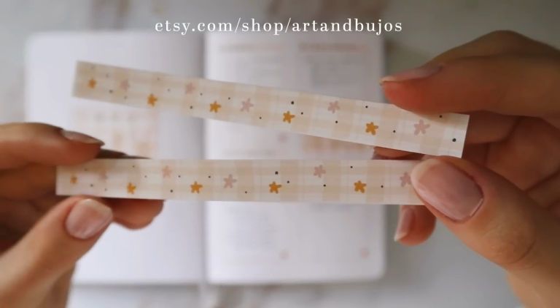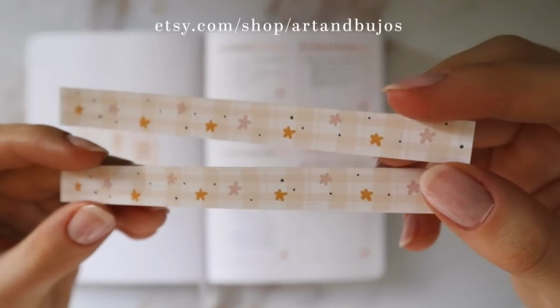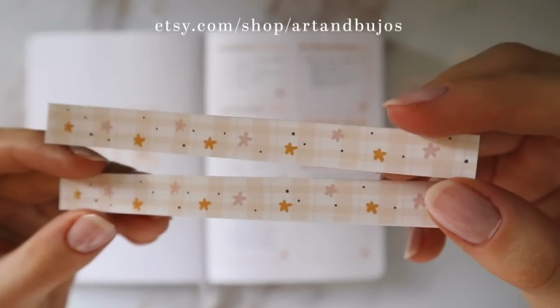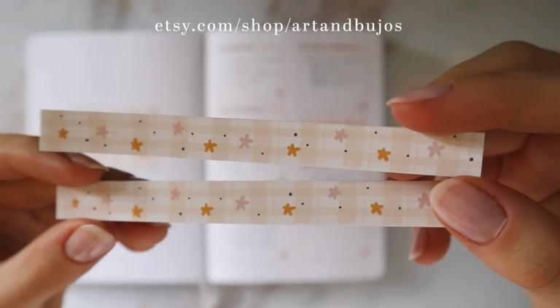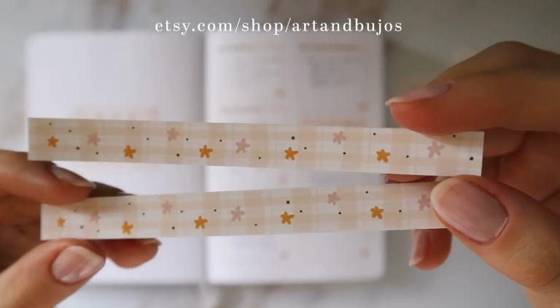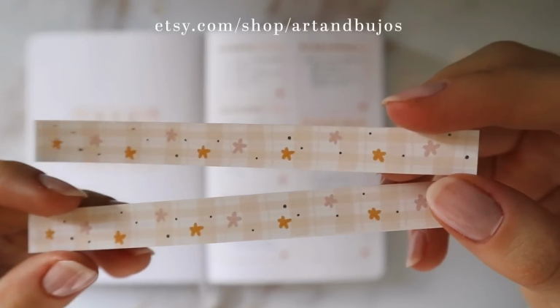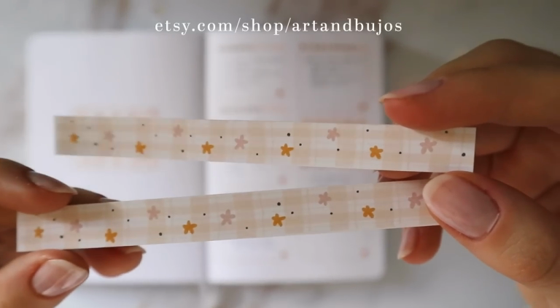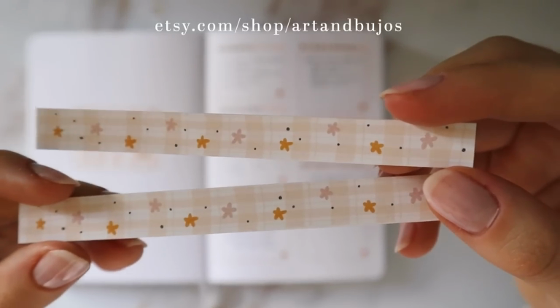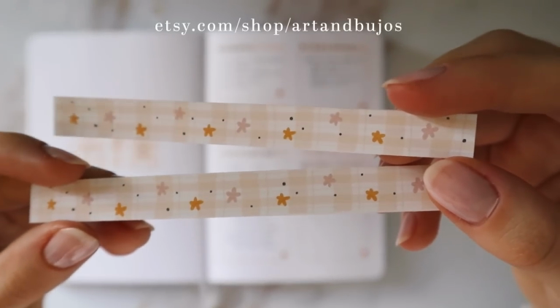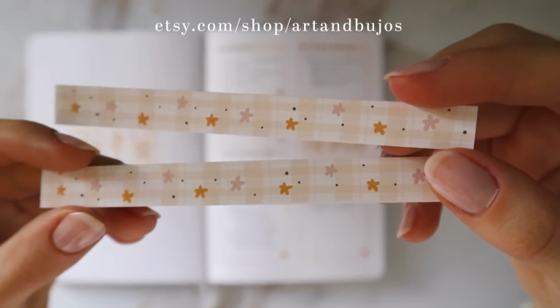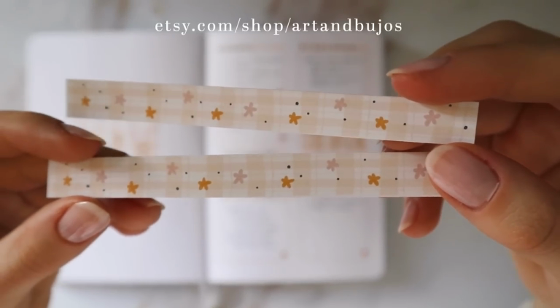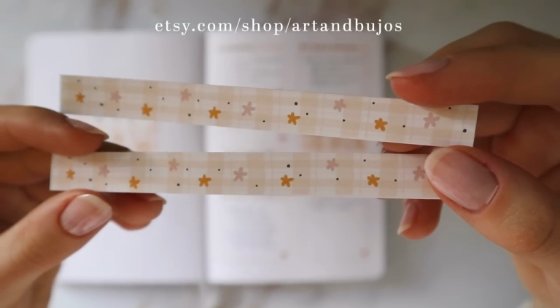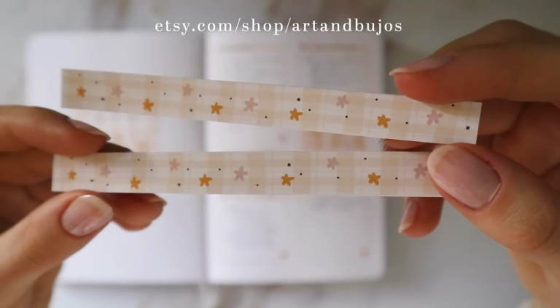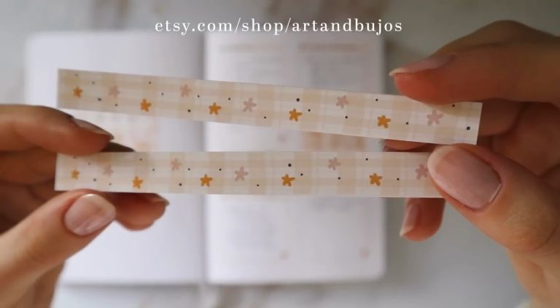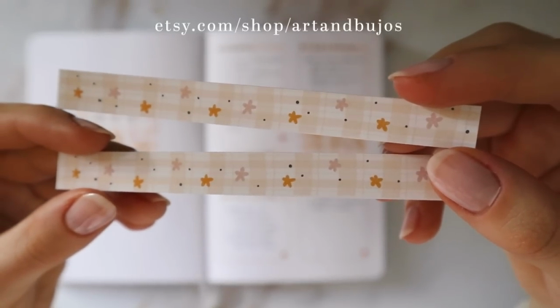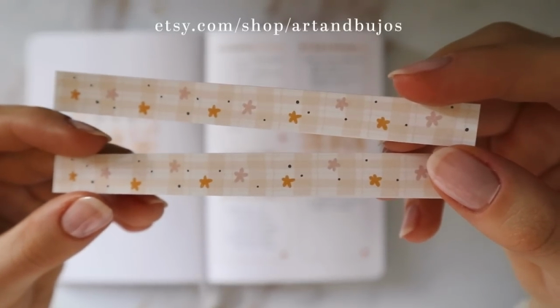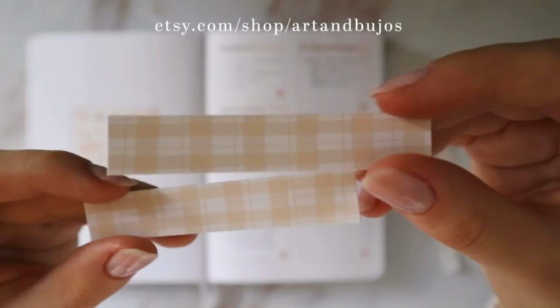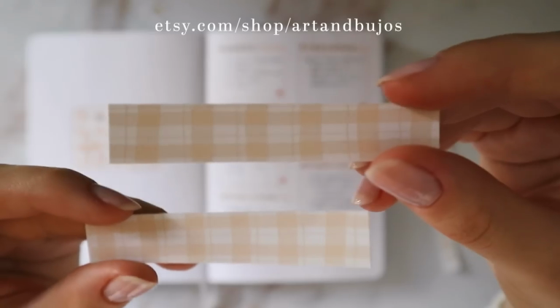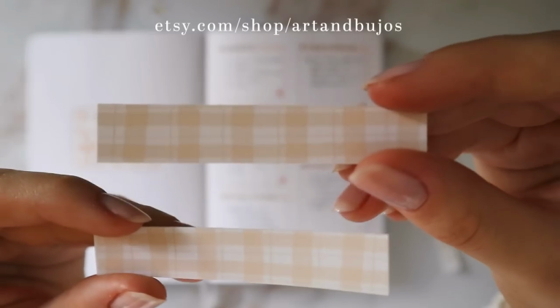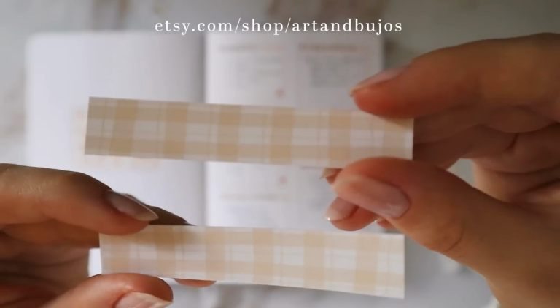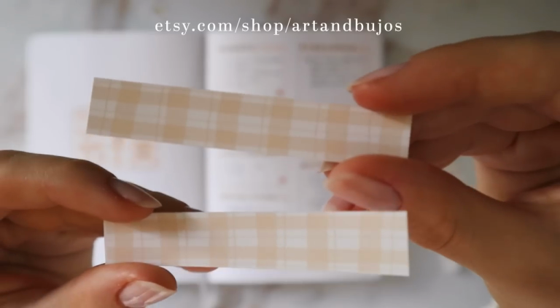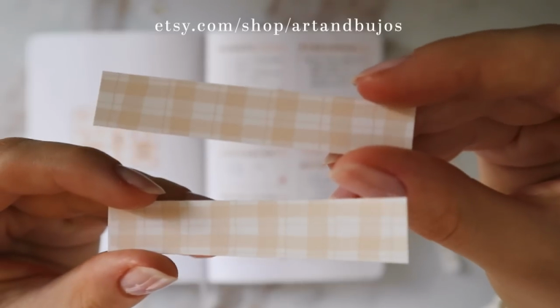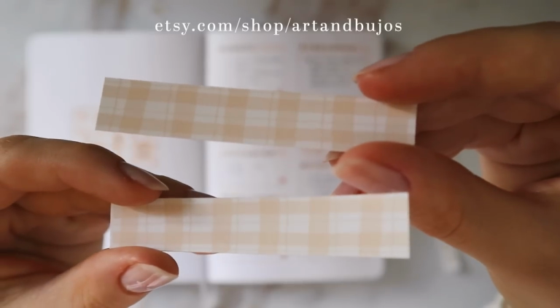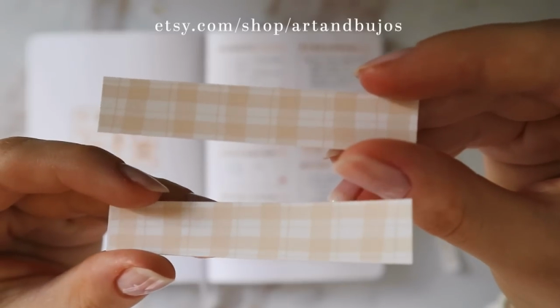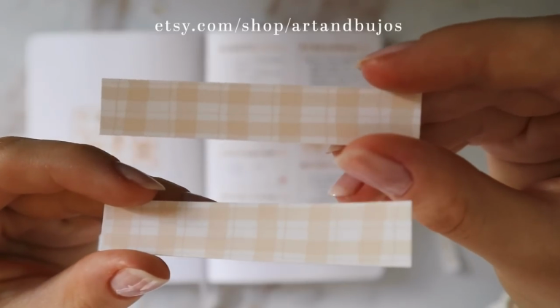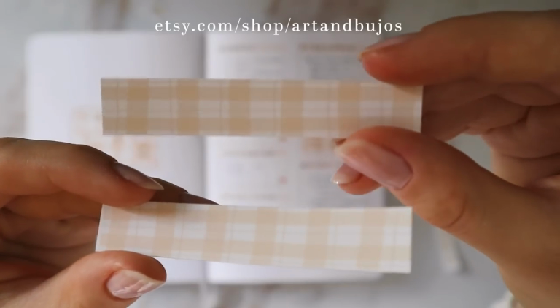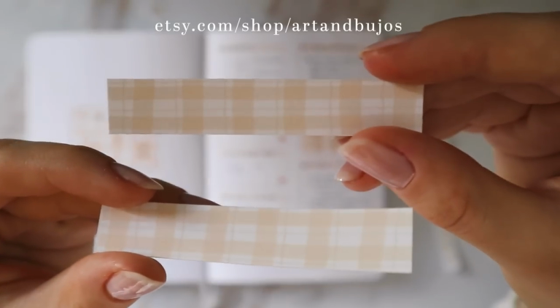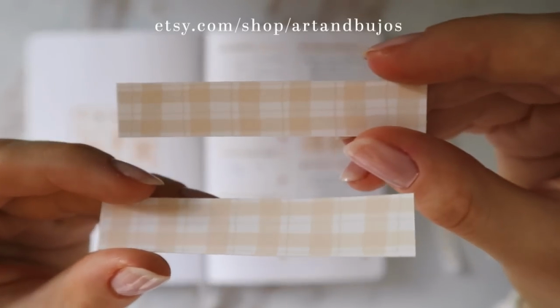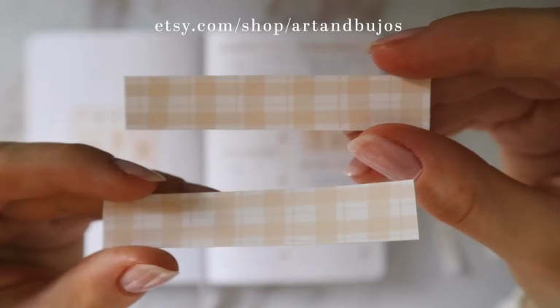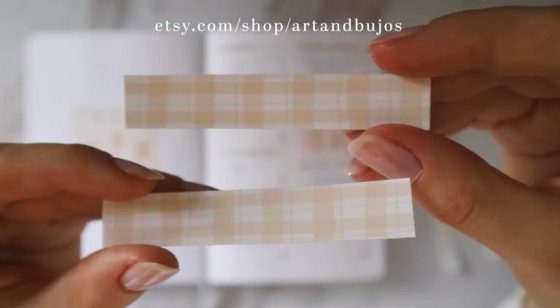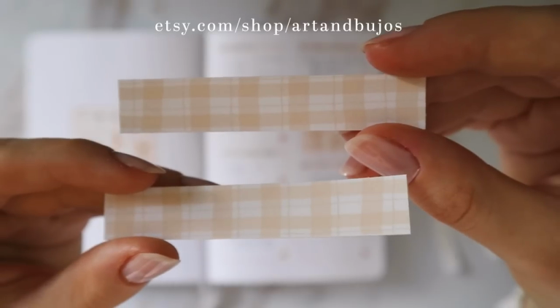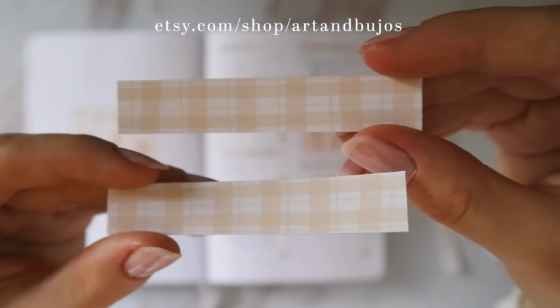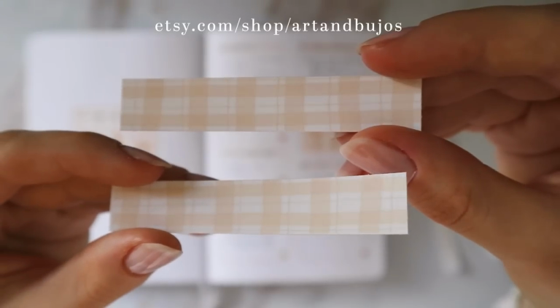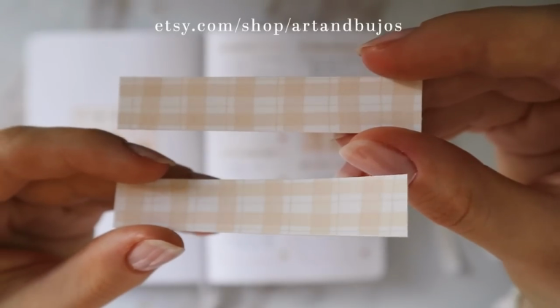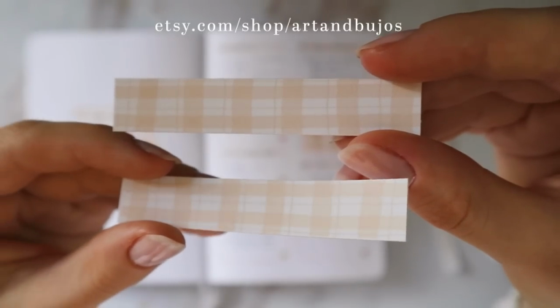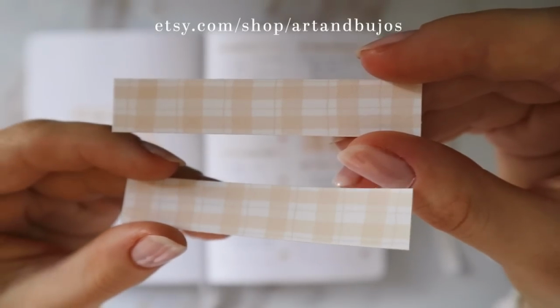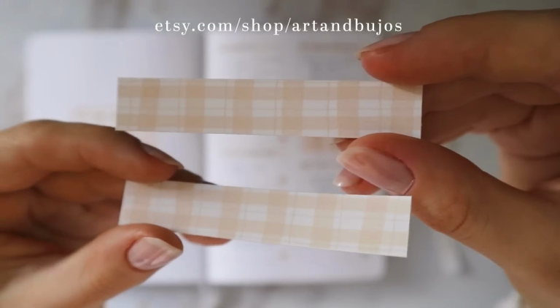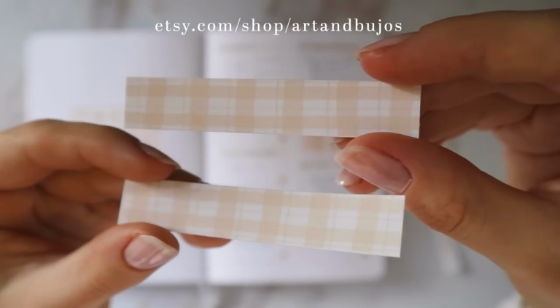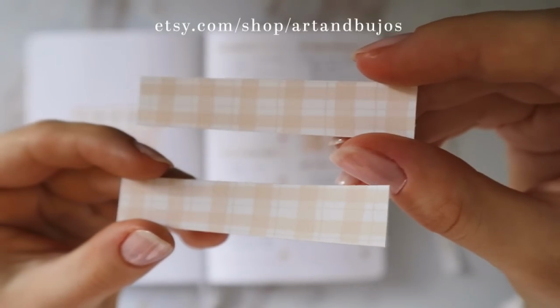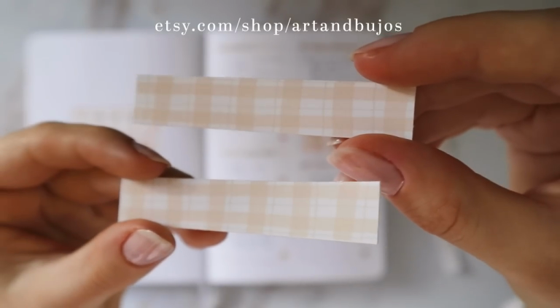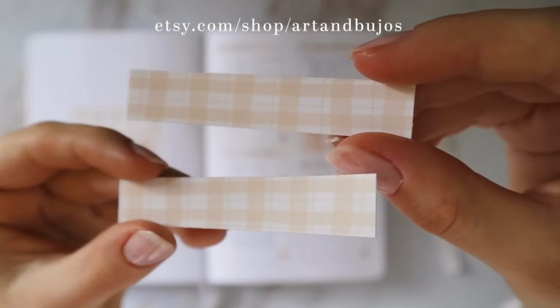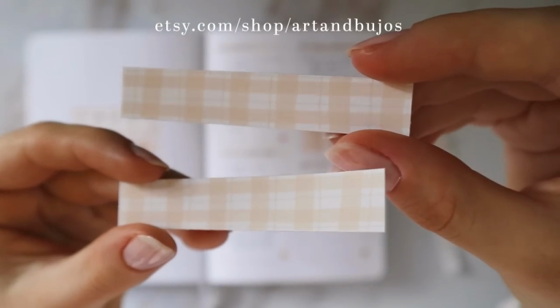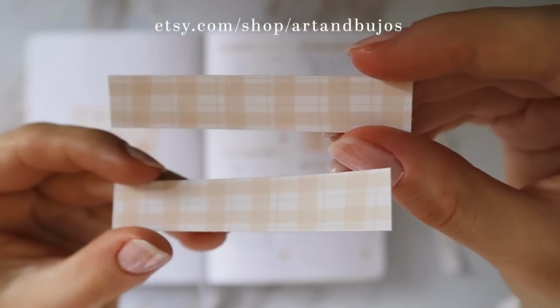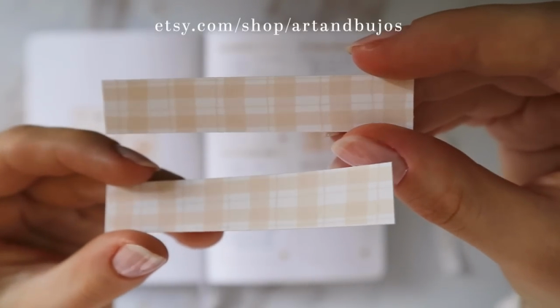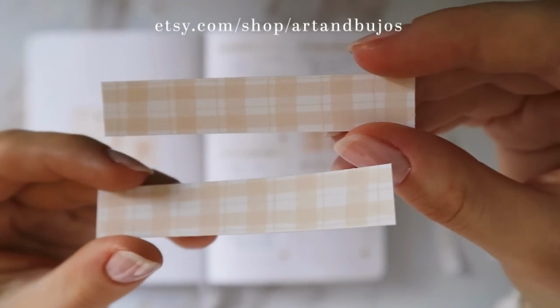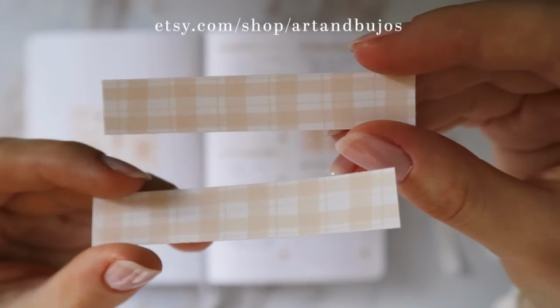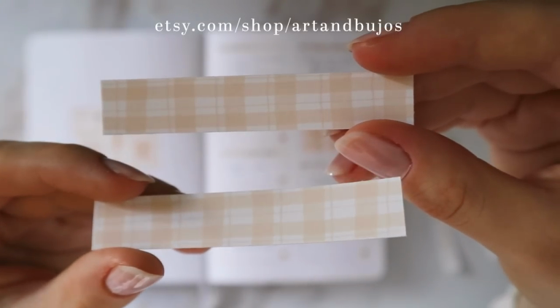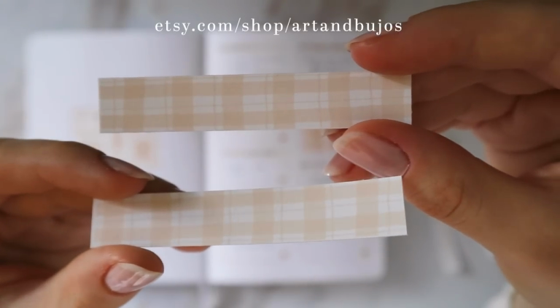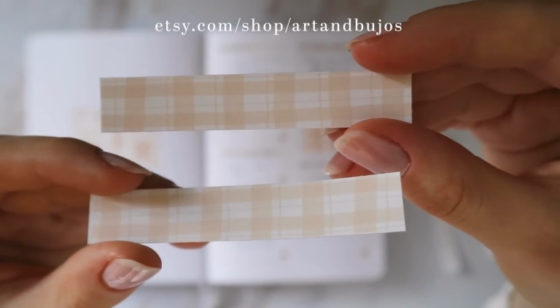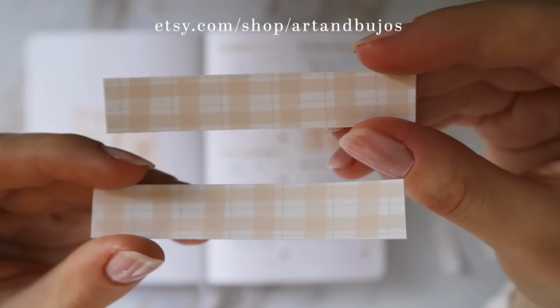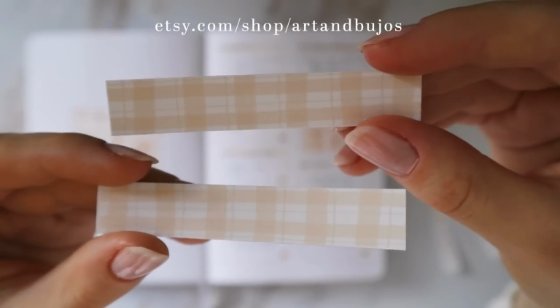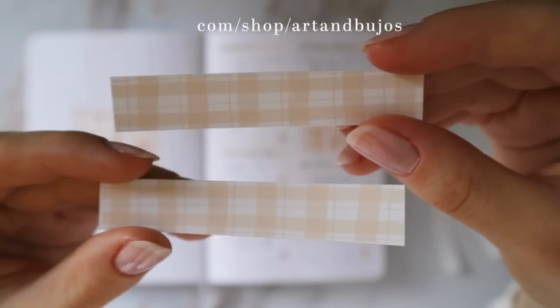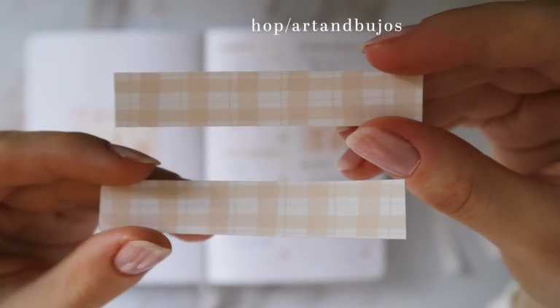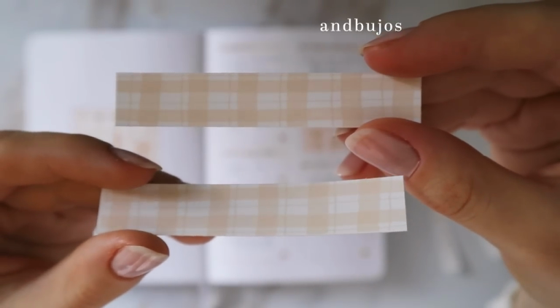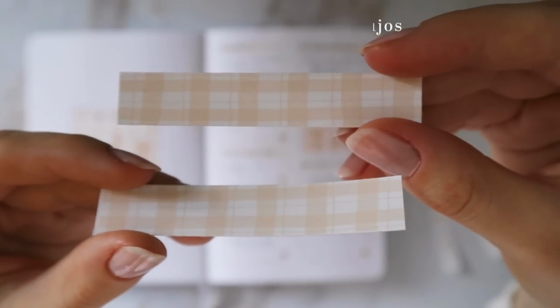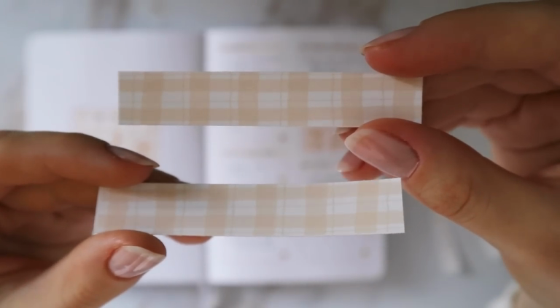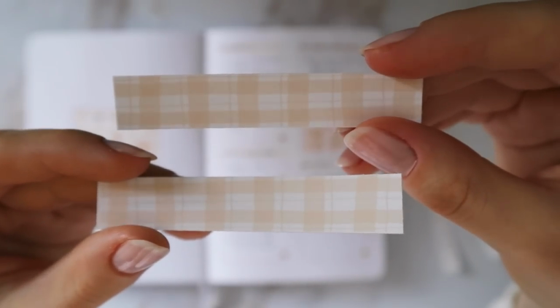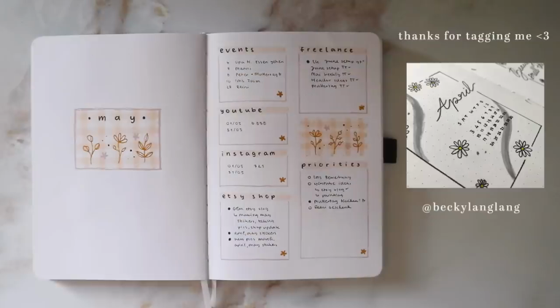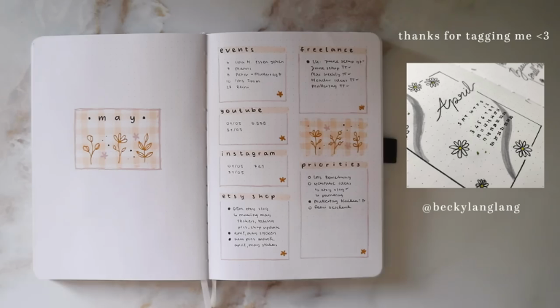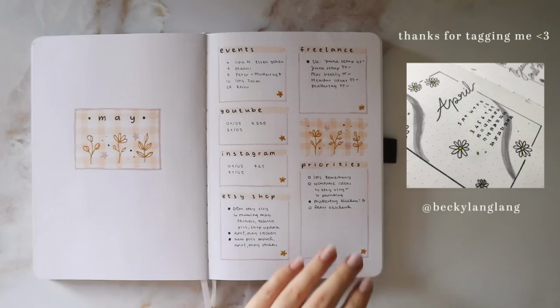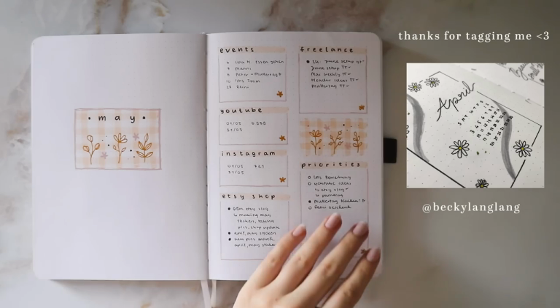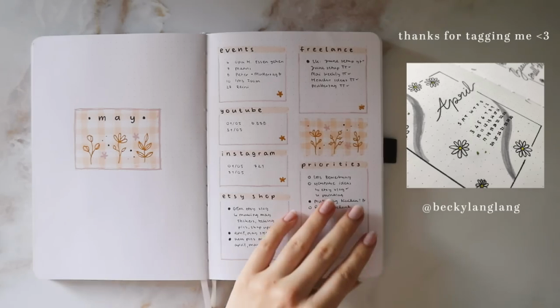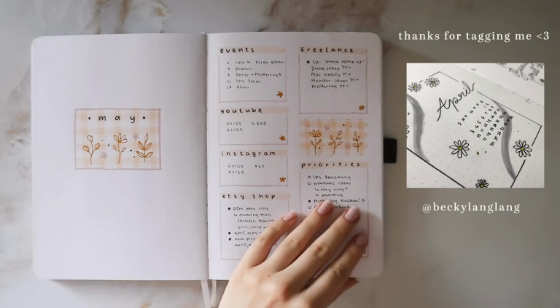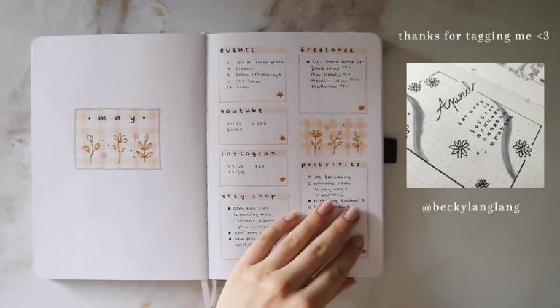I had it on vacation mode for a little while, but if you want to get any stickers, it is up and running again, so I'll leave a link to it in the description.